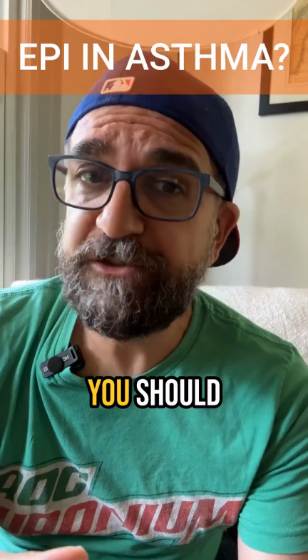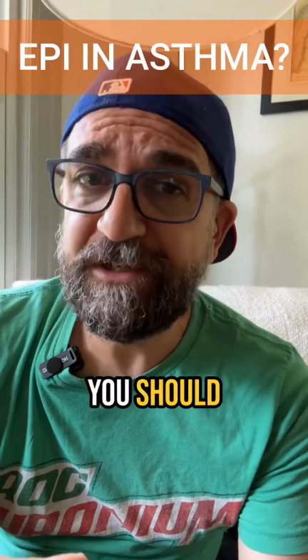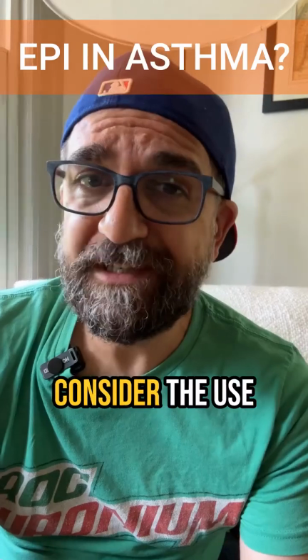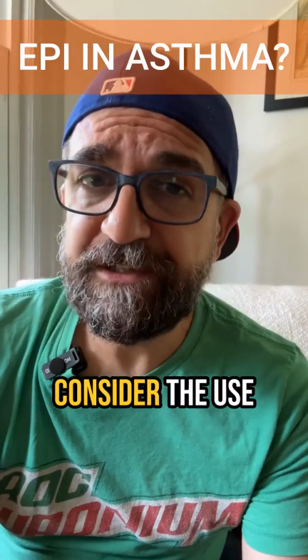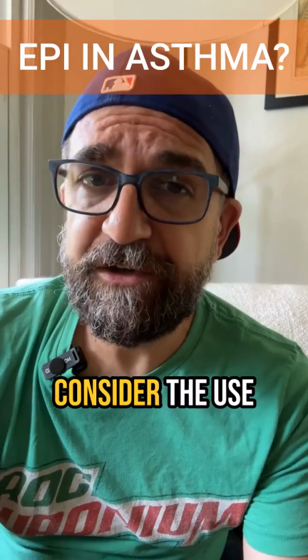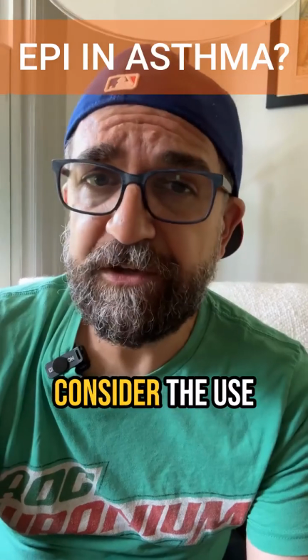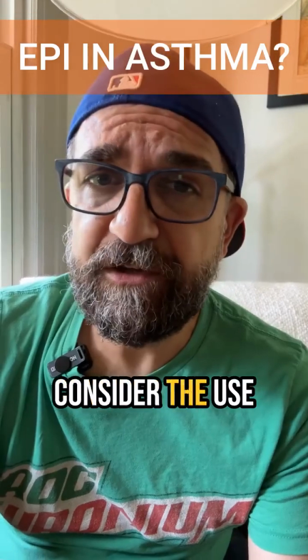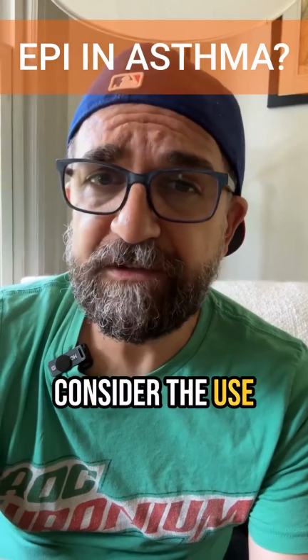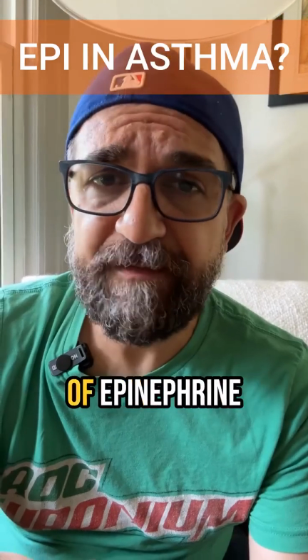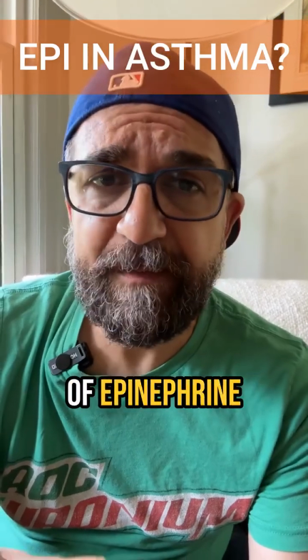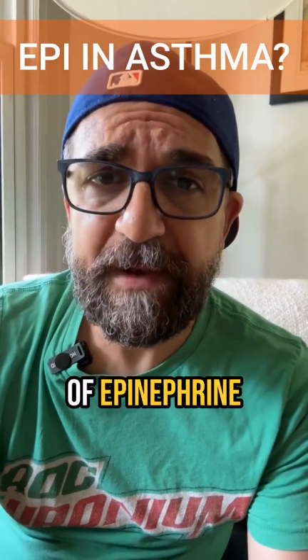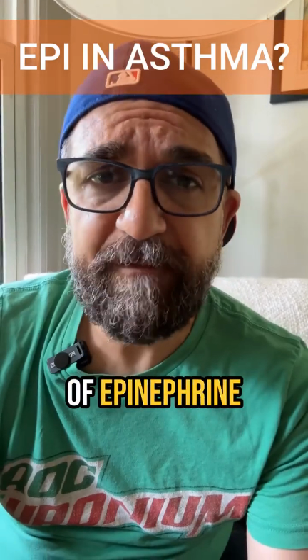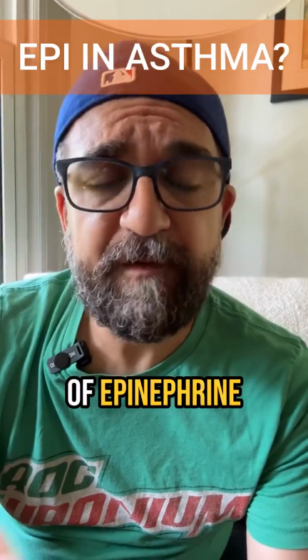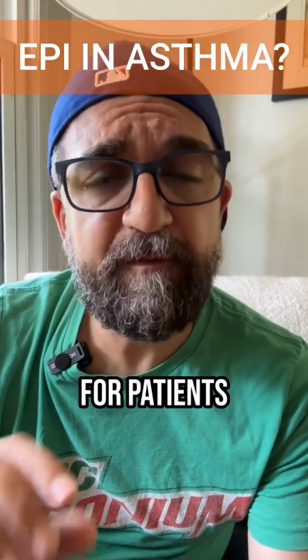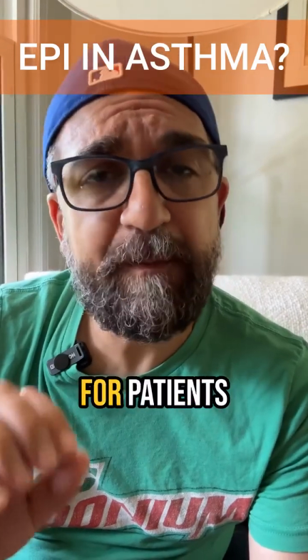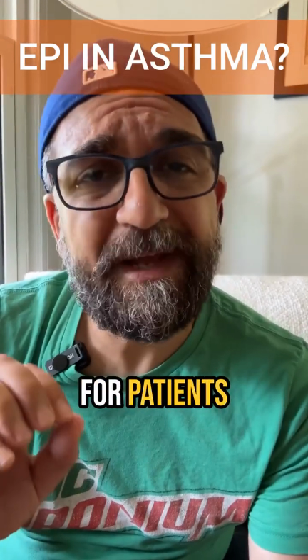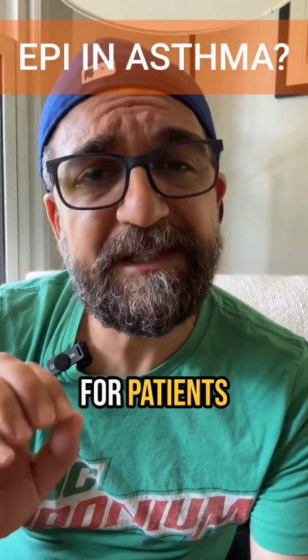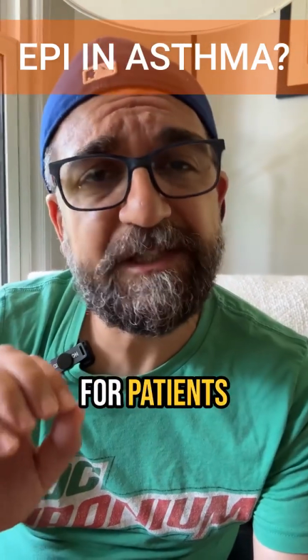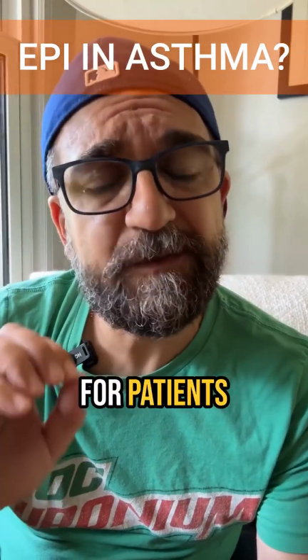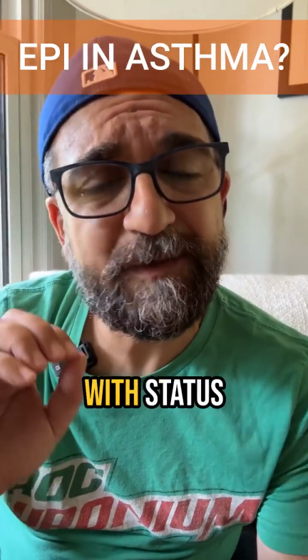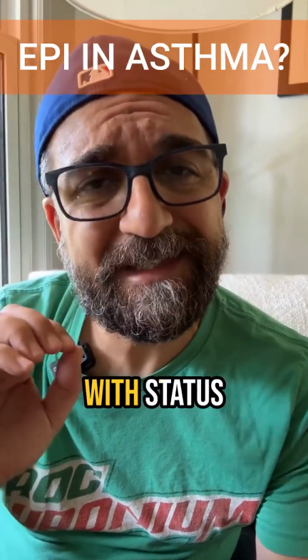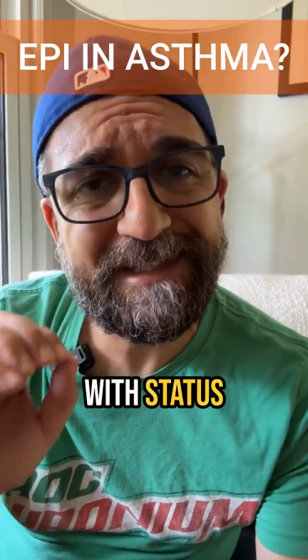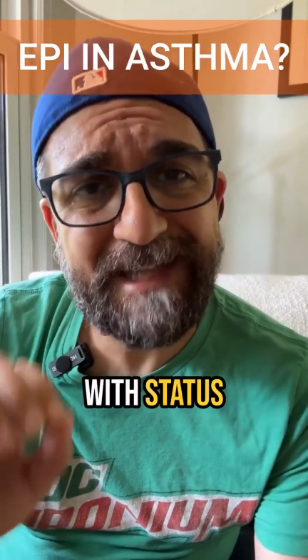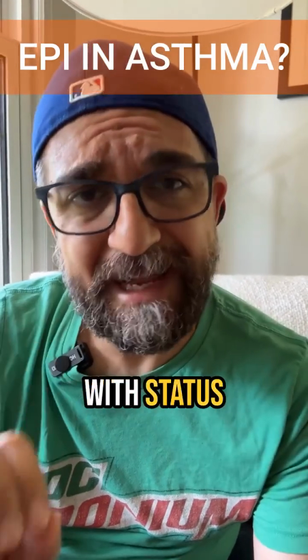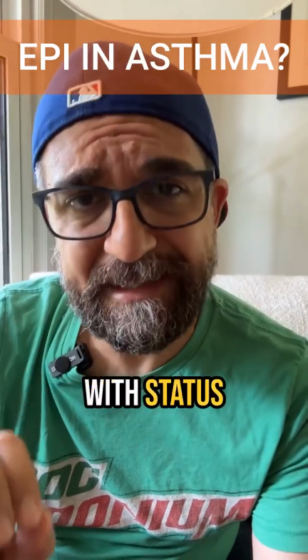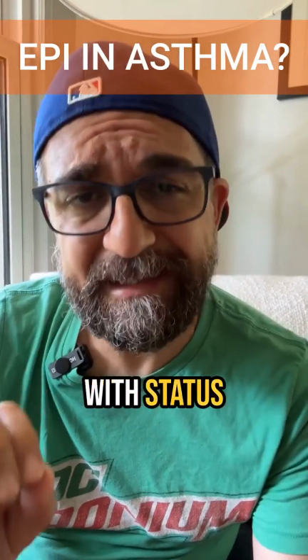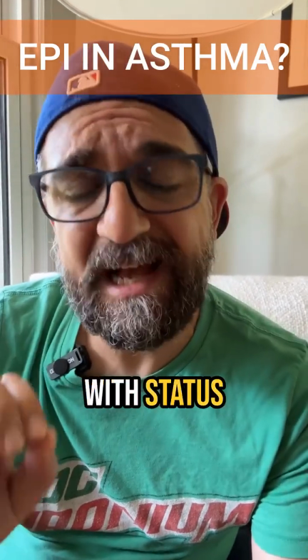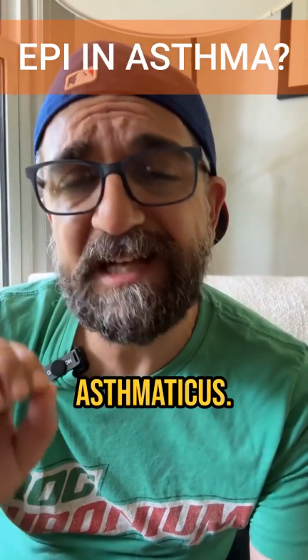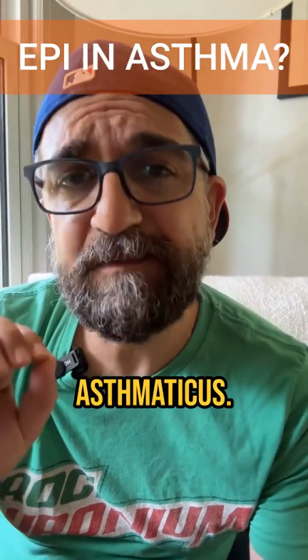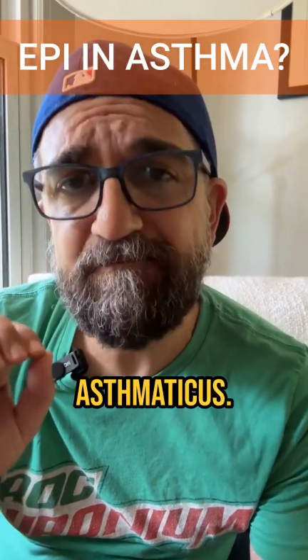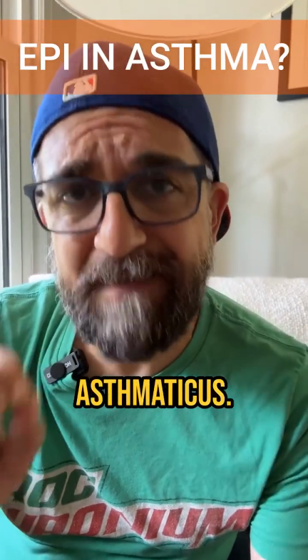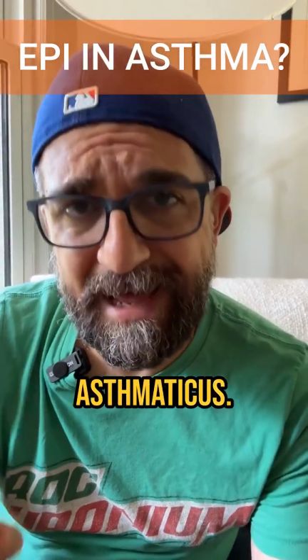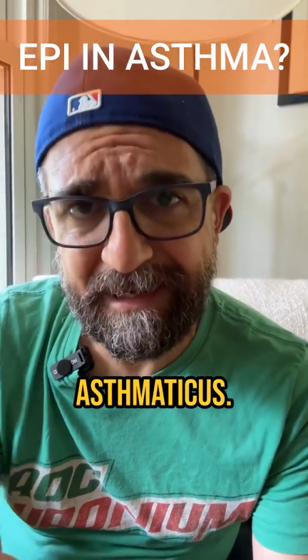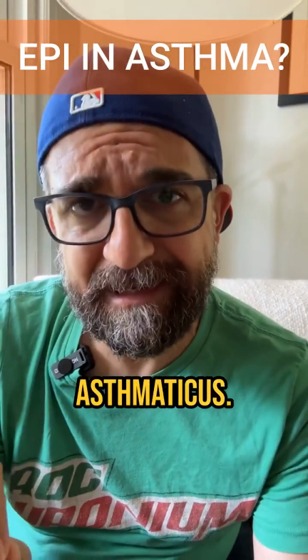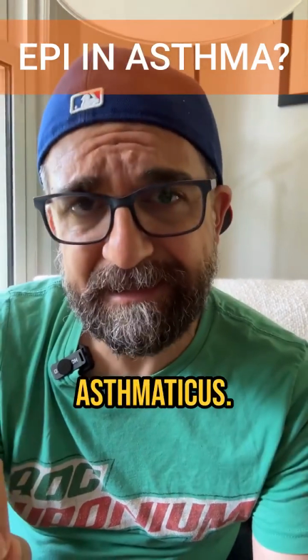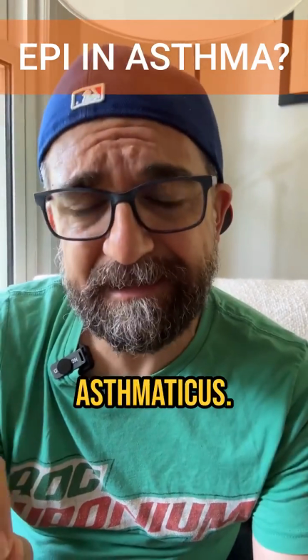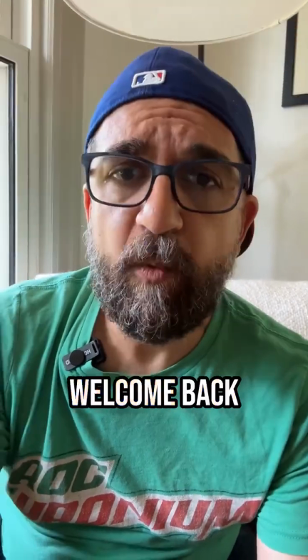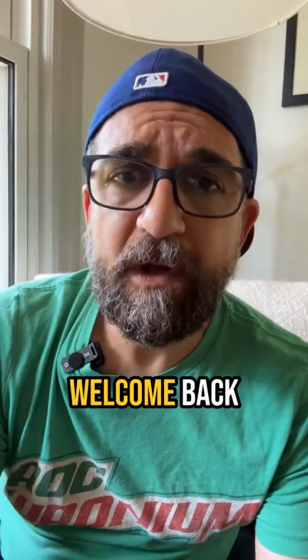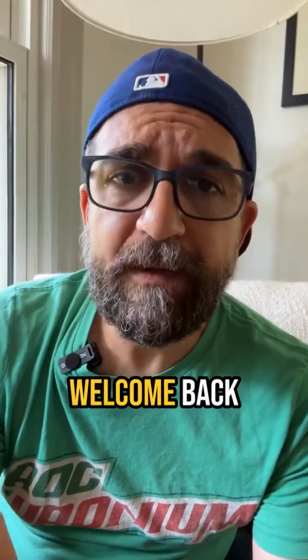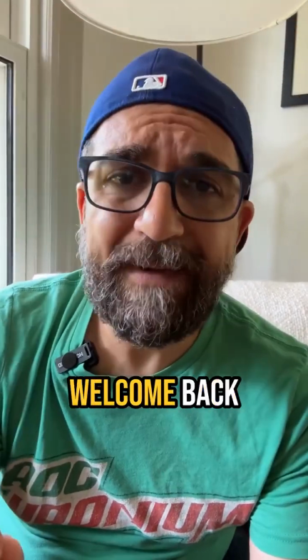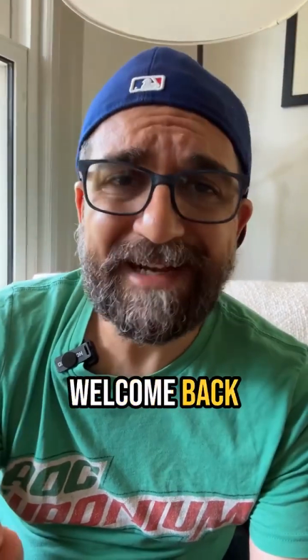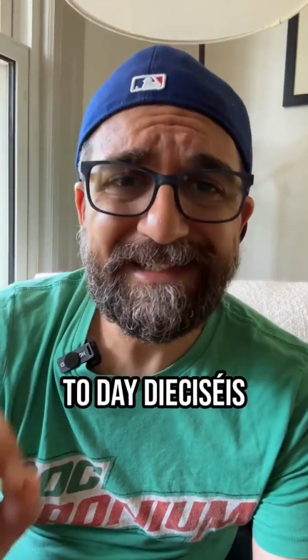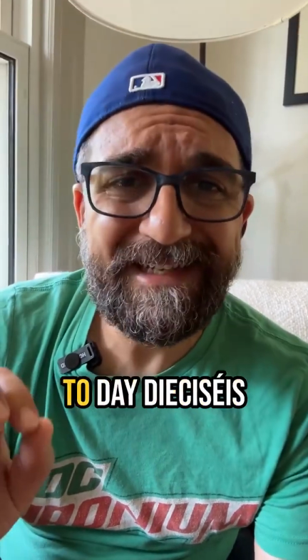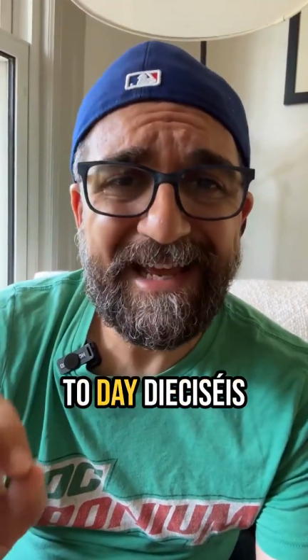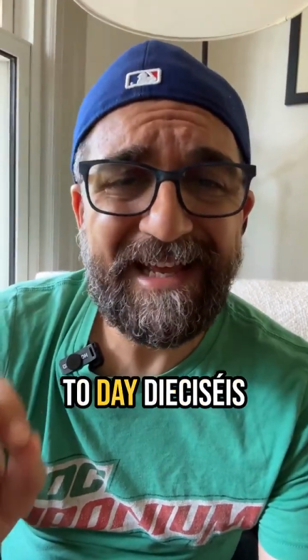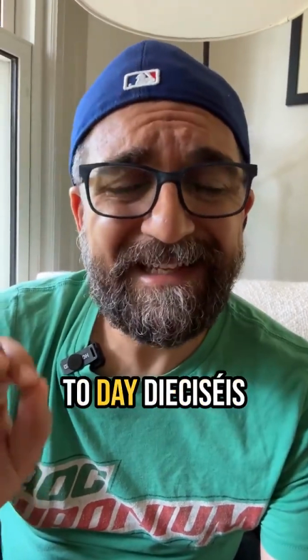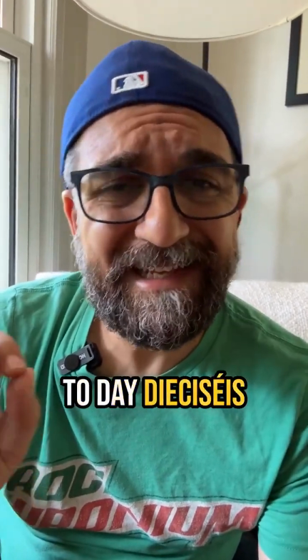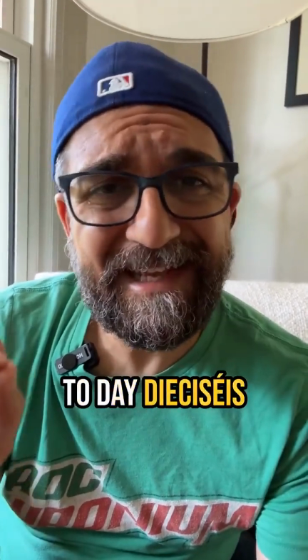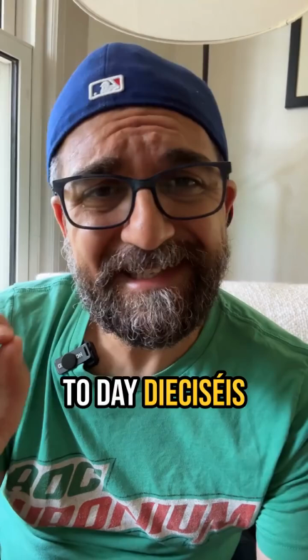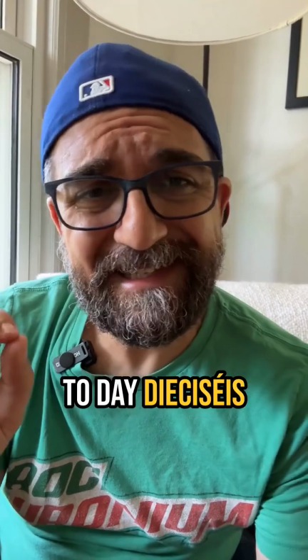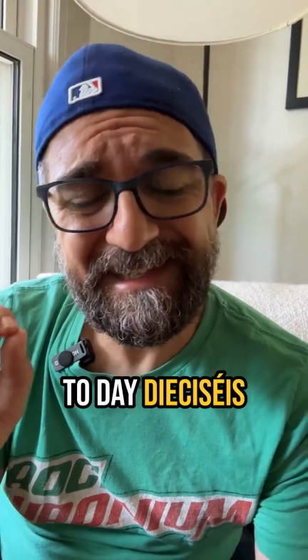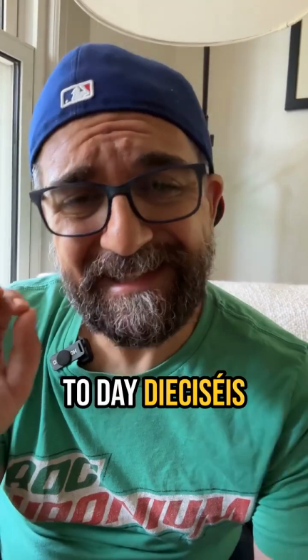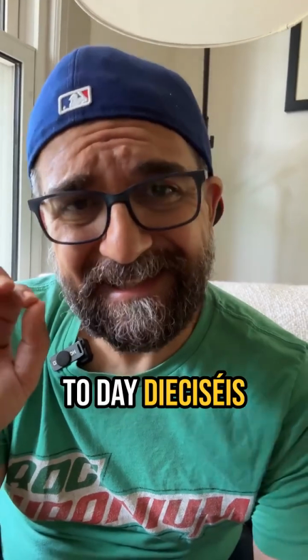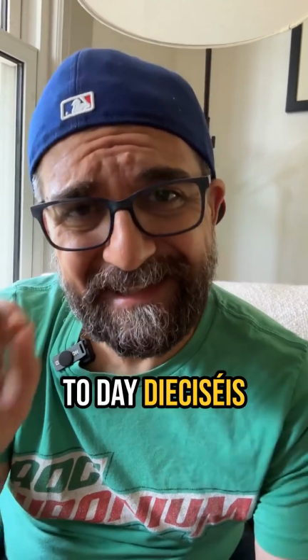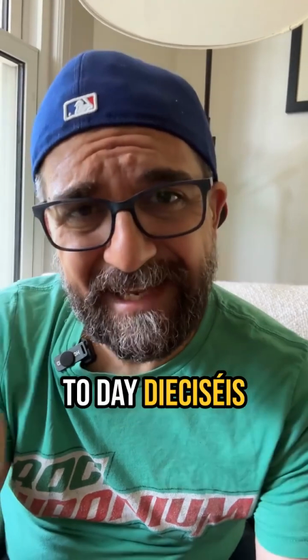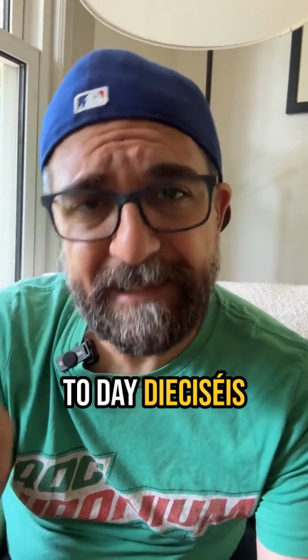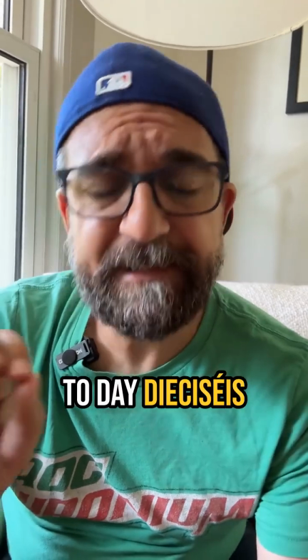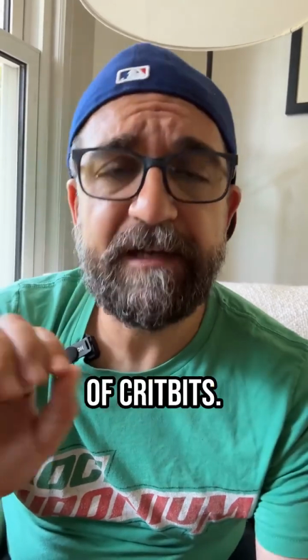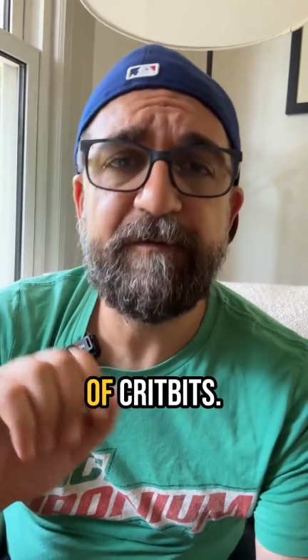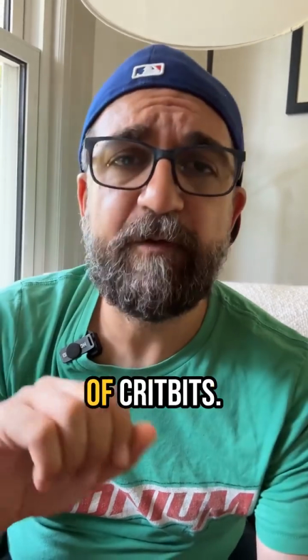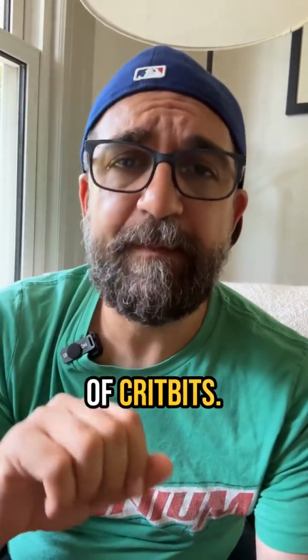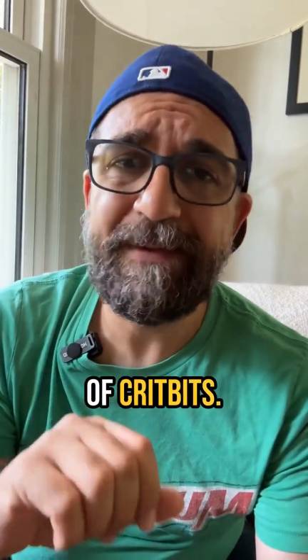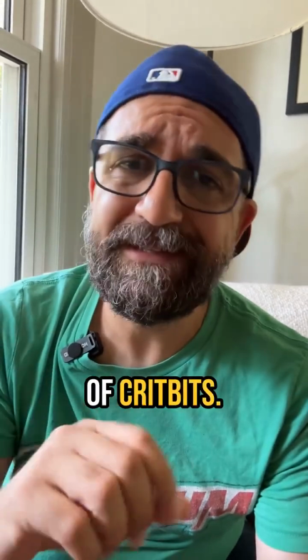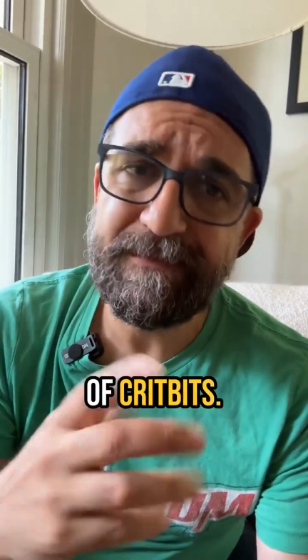You should consider the use of epinephrine for patients with status asthmaticus. Welcome back to Day DSE, SACE of CritBits.